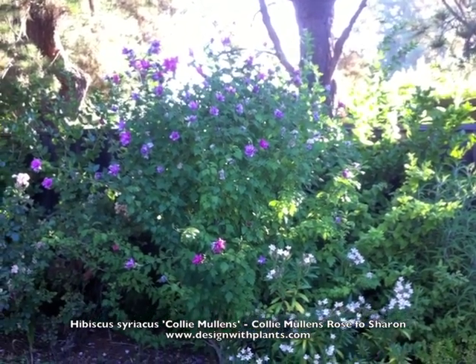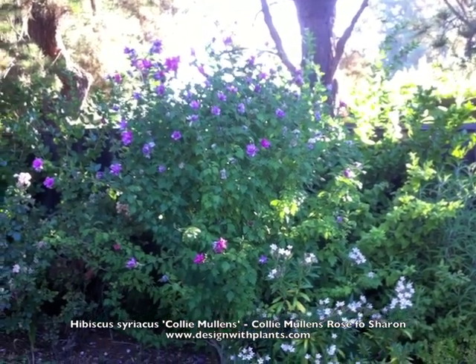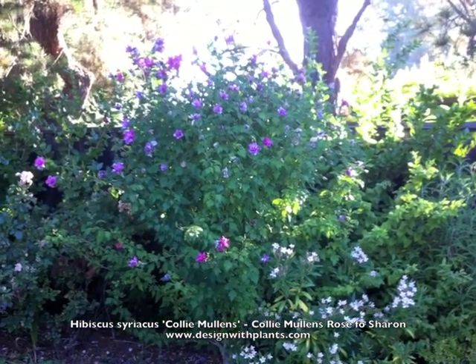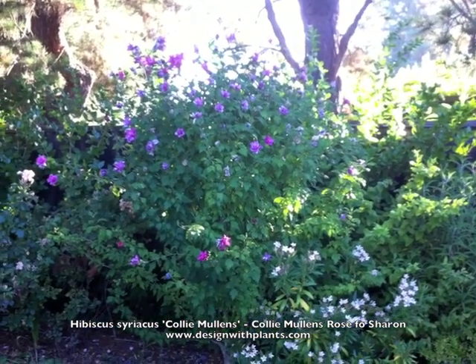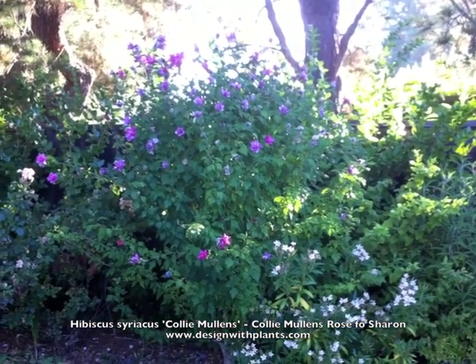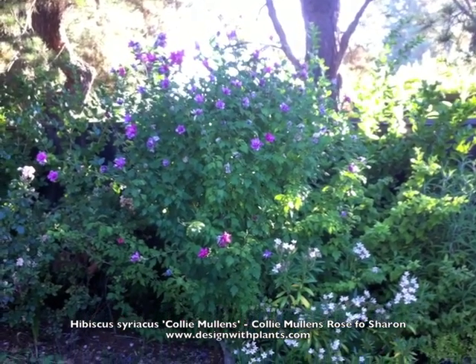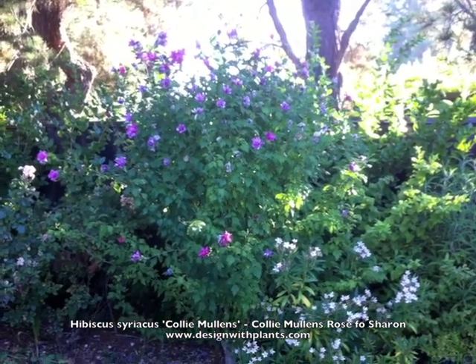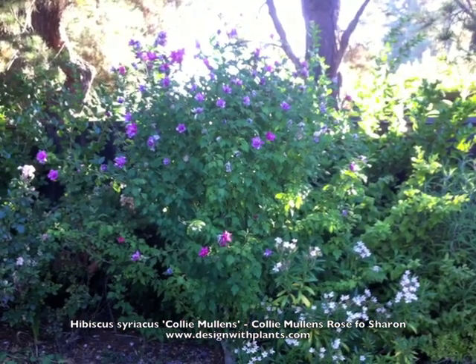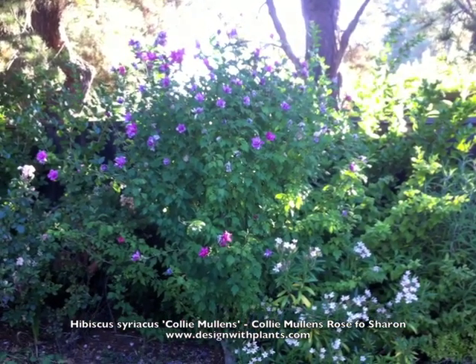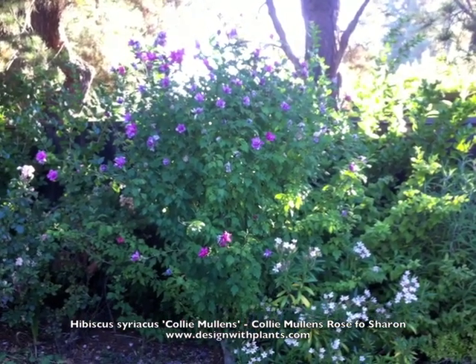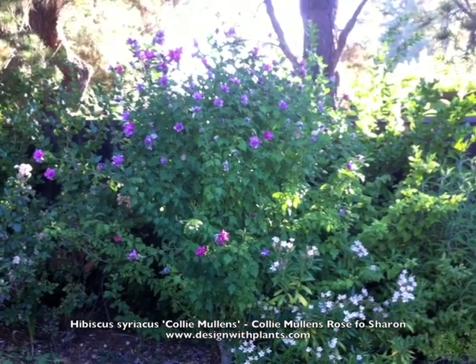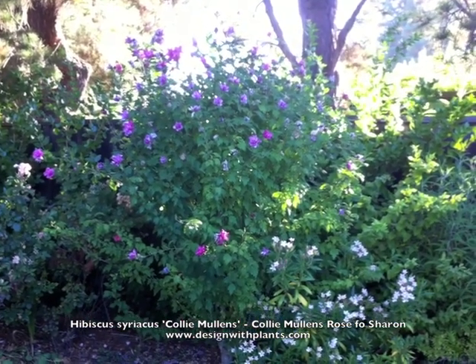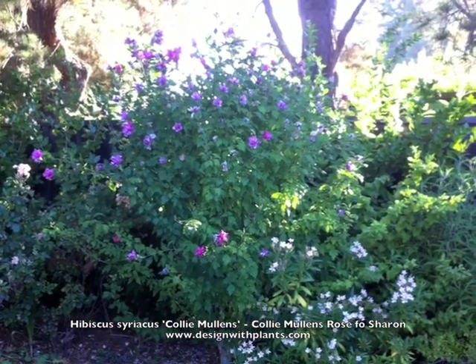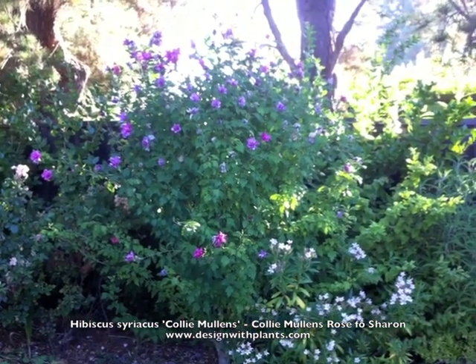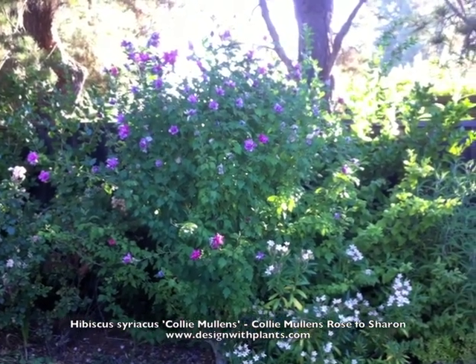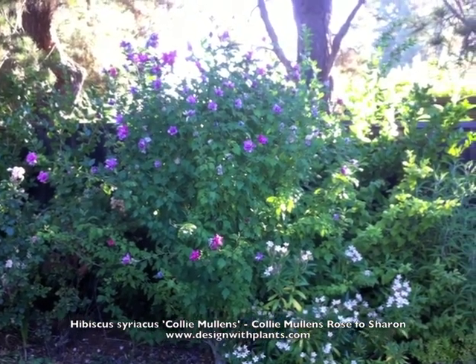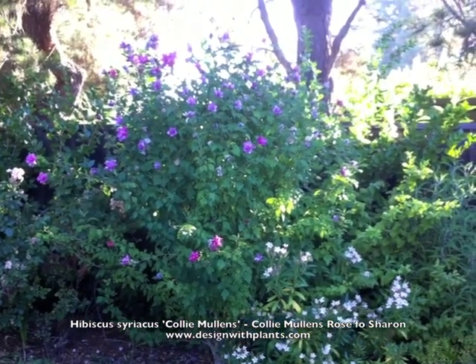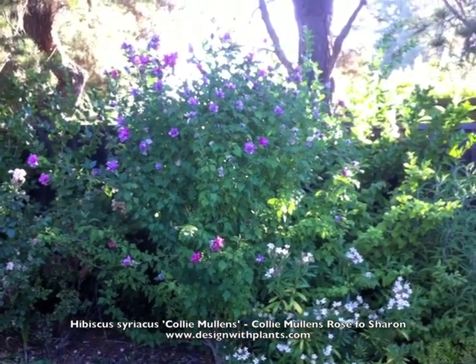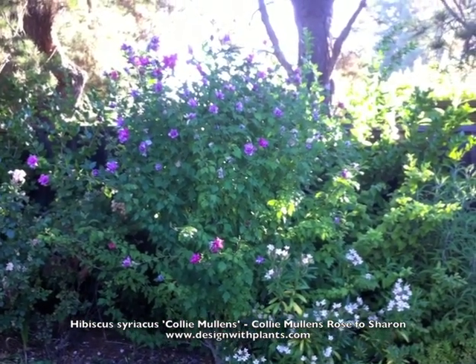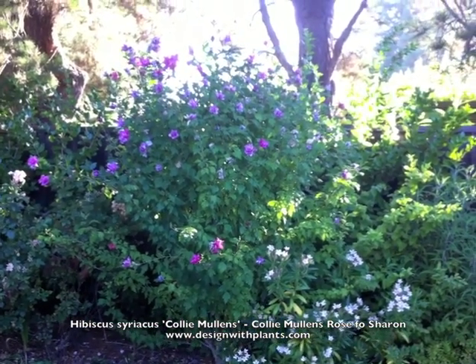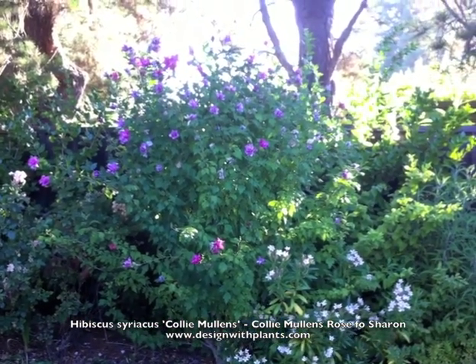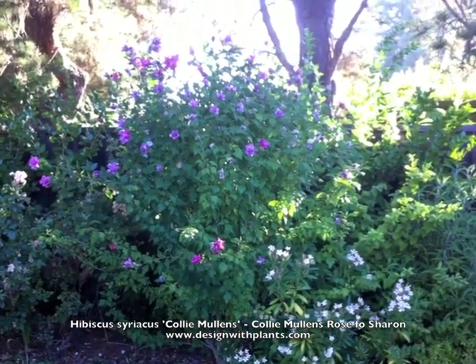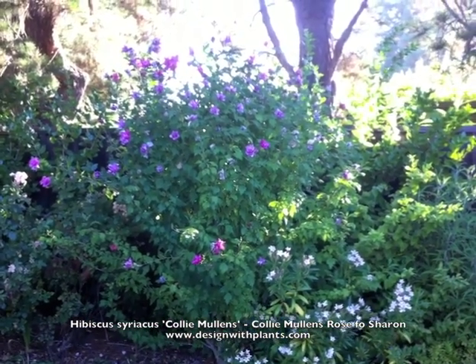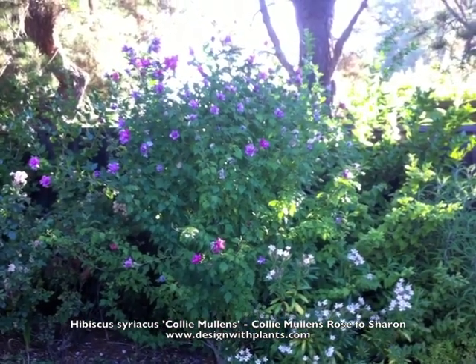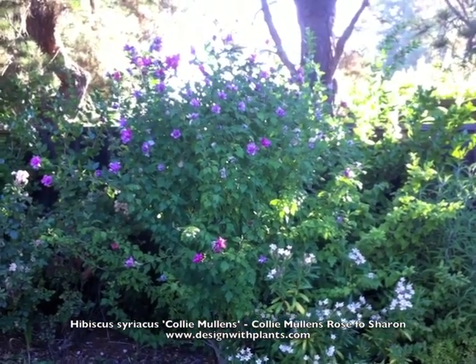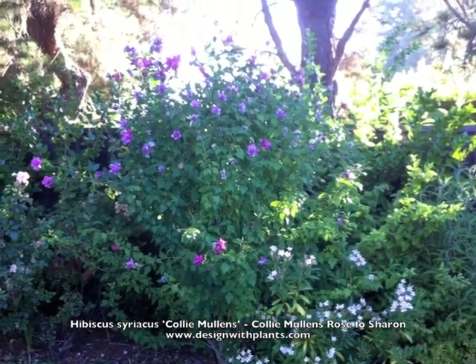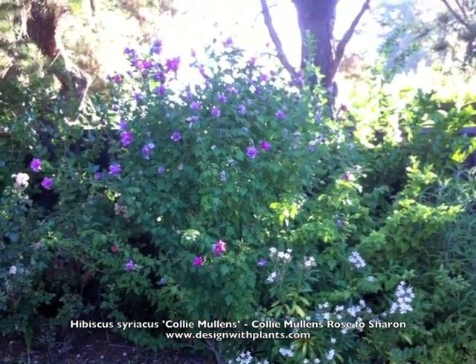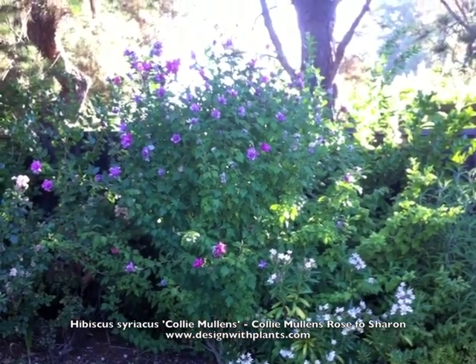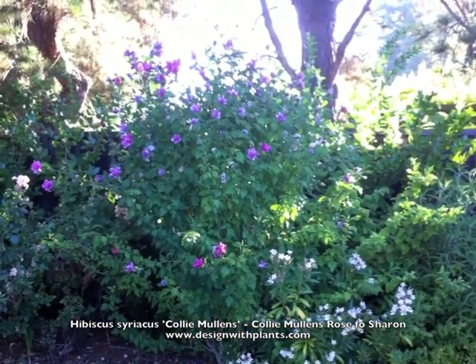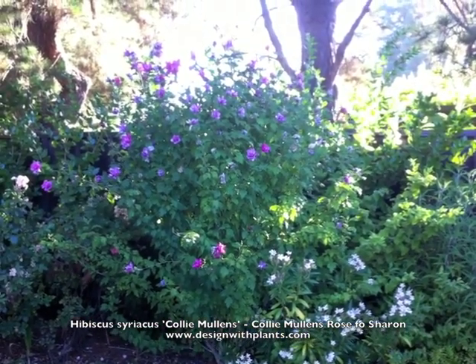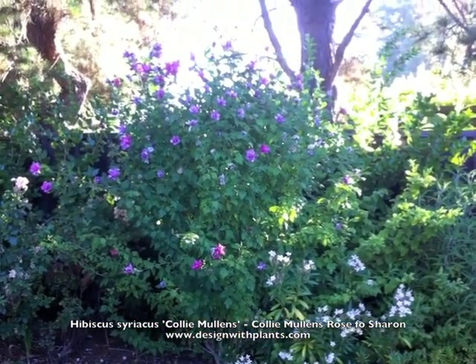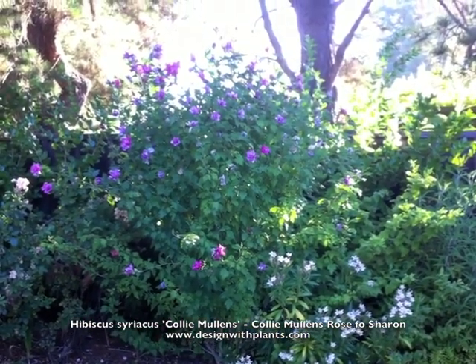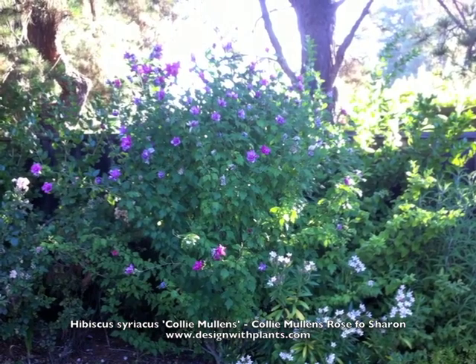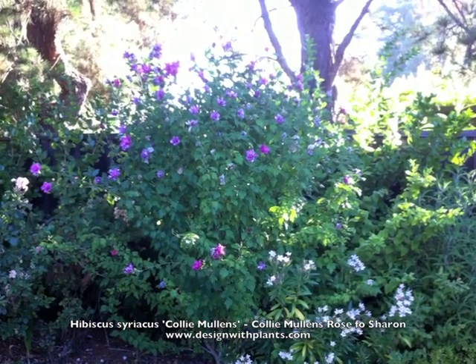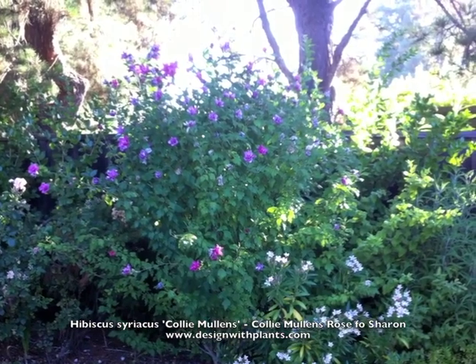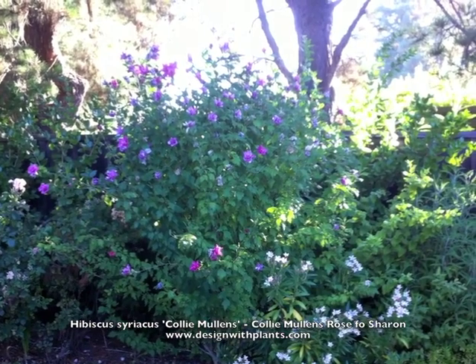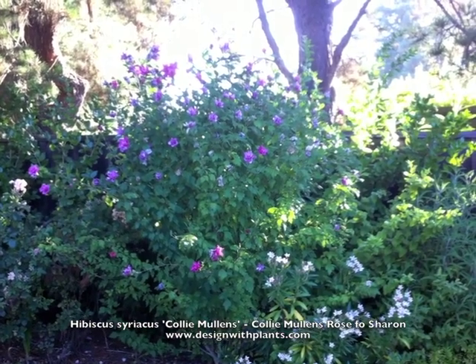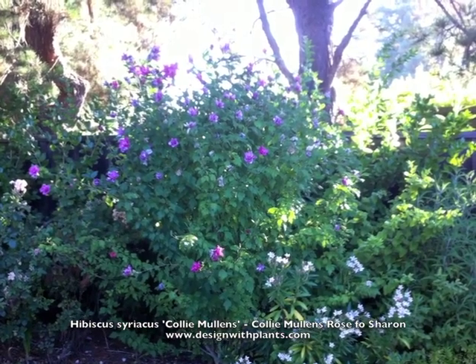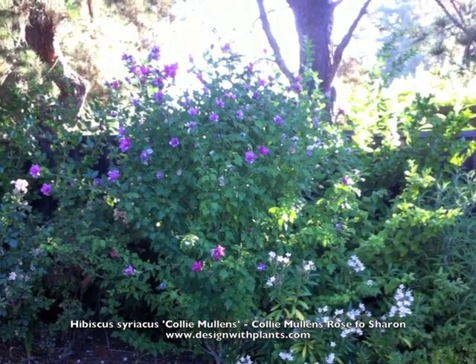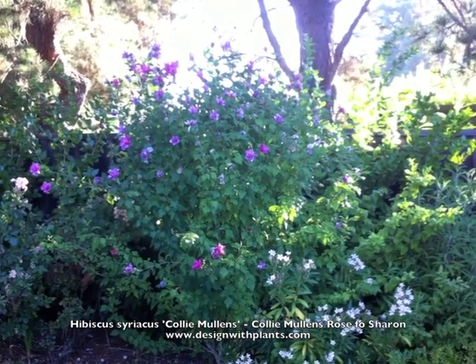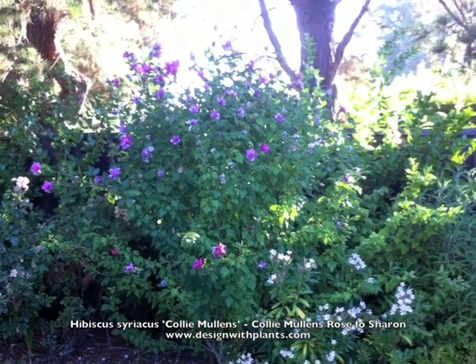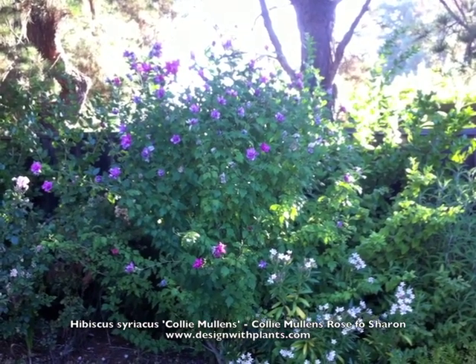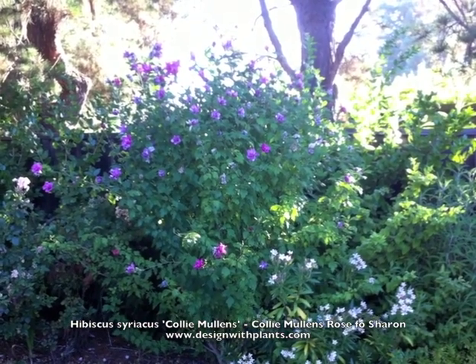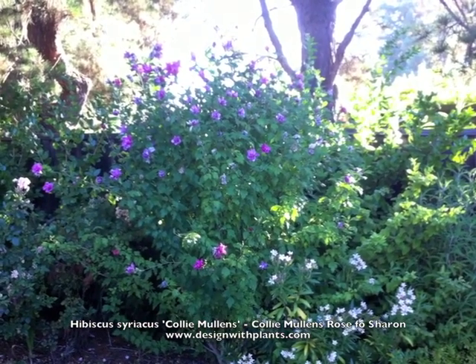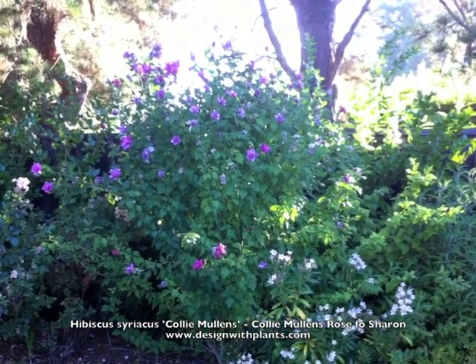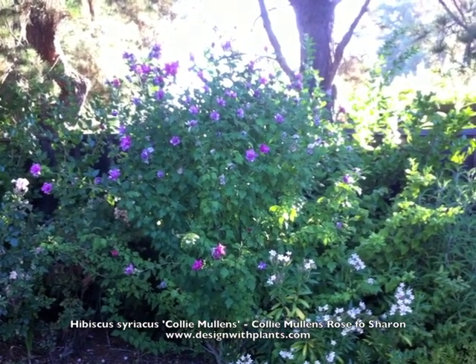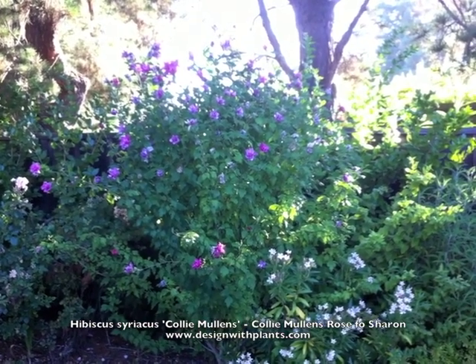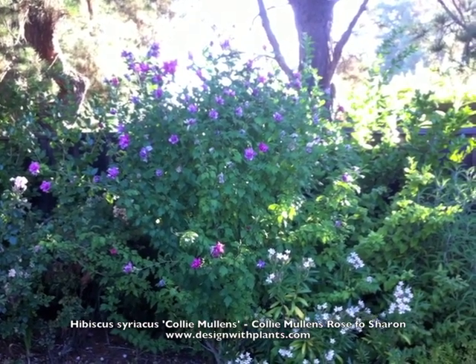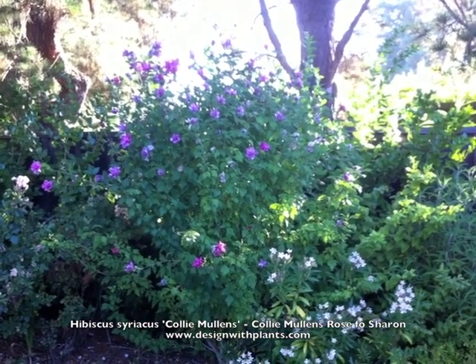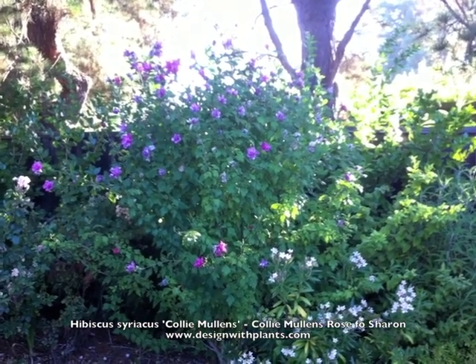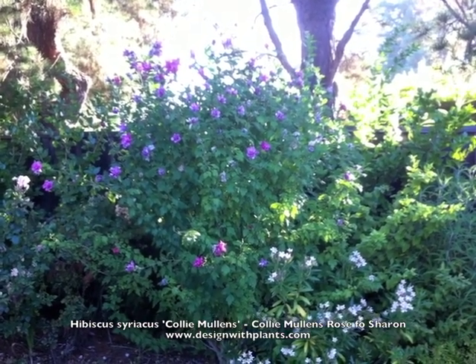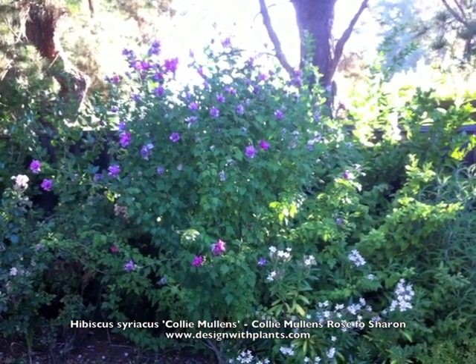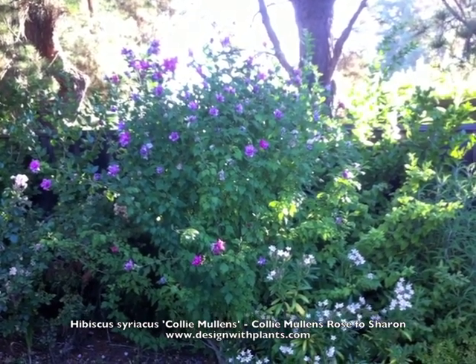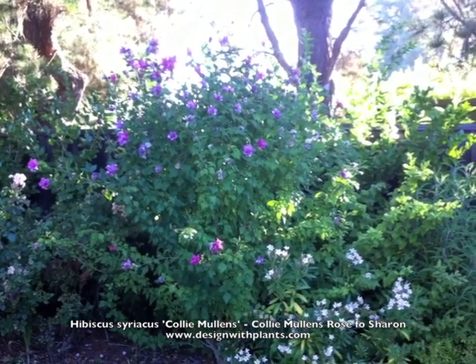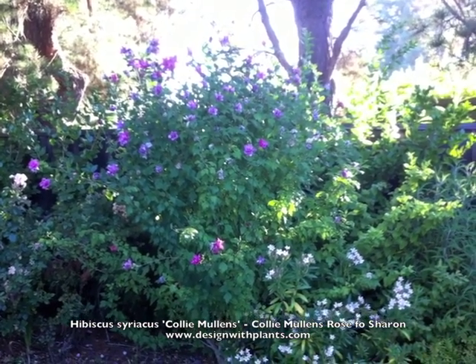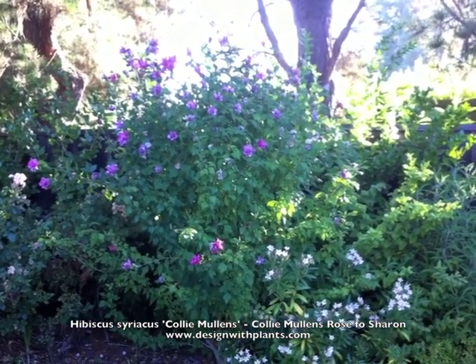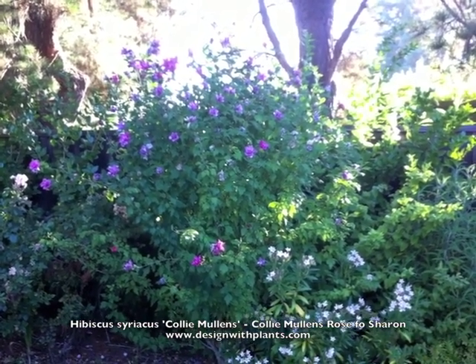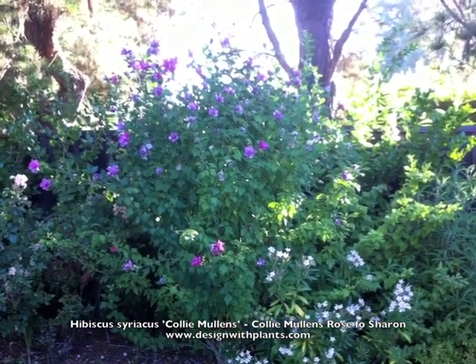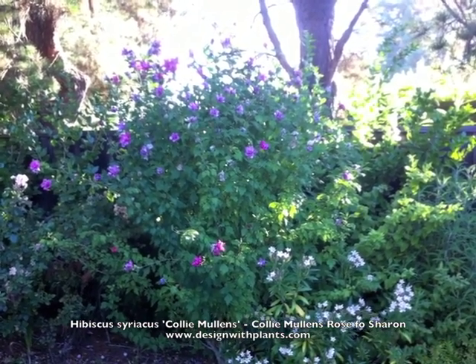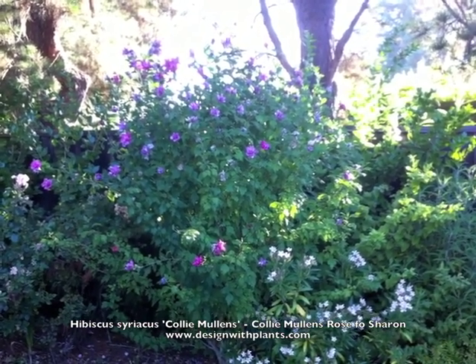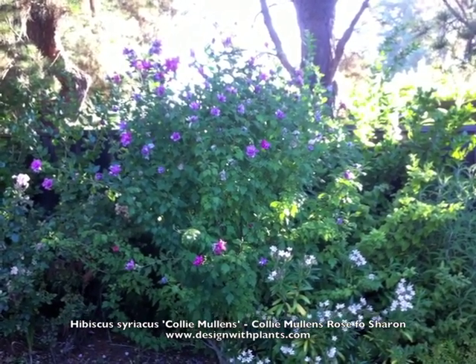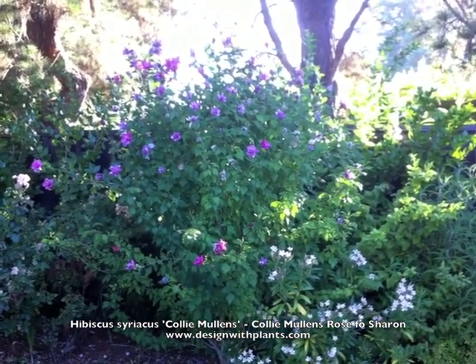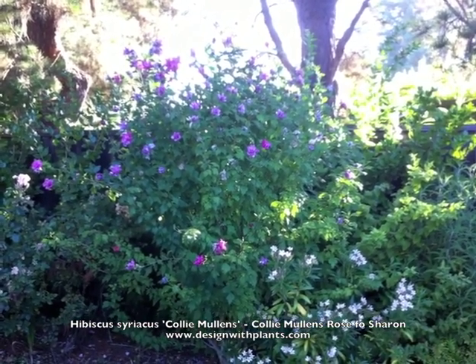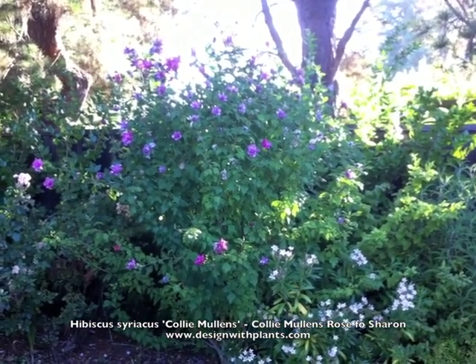That's what I can tell you about Hibiscus syriacus 'Caulimulens', Rose of Sharon. Enjoy.